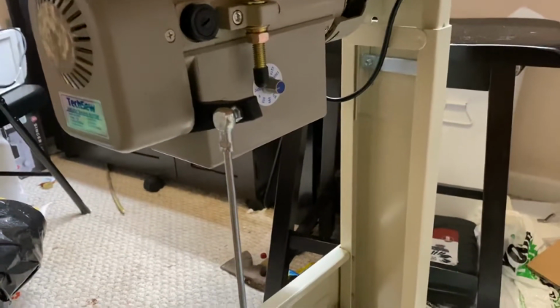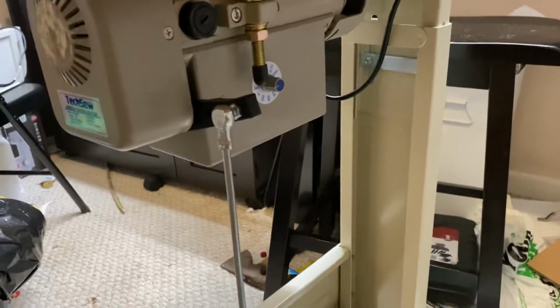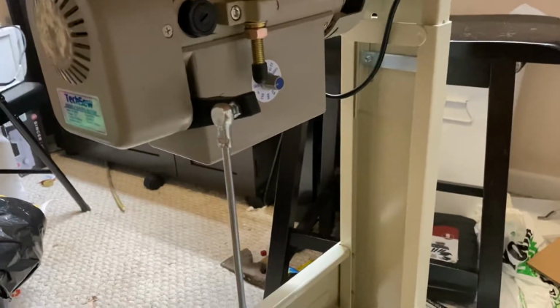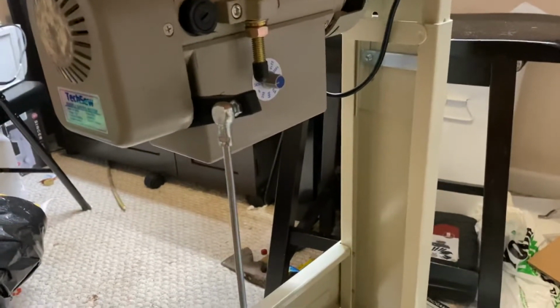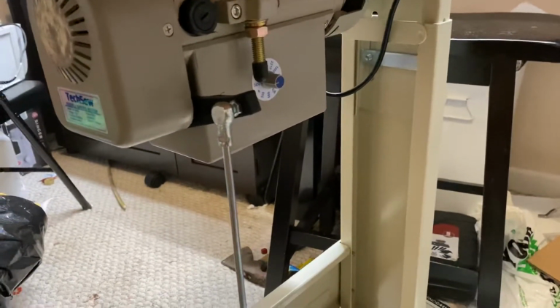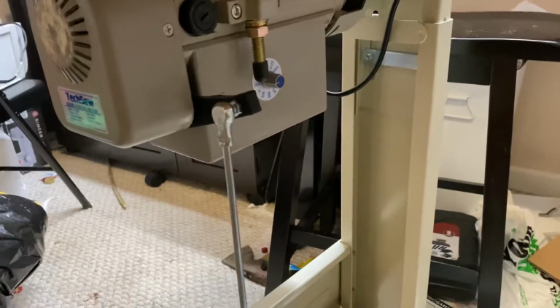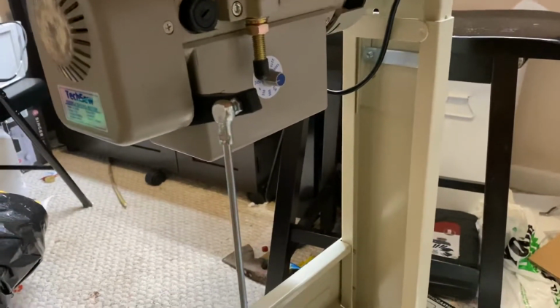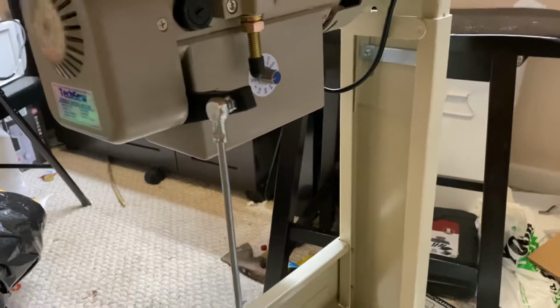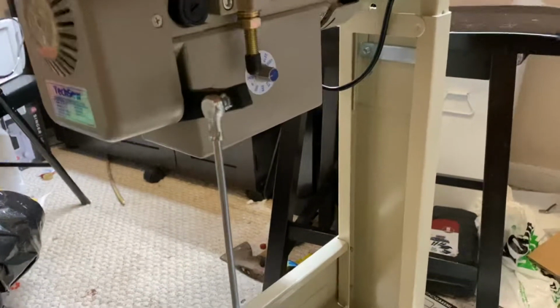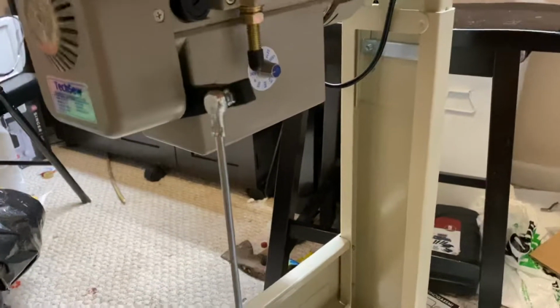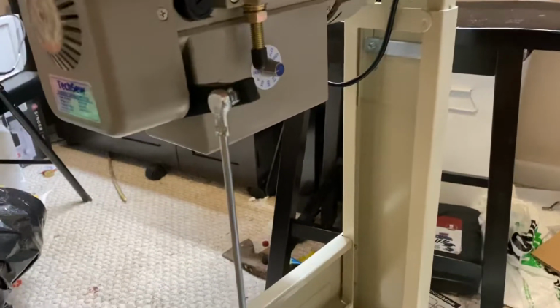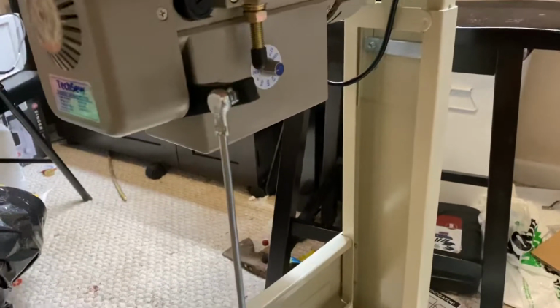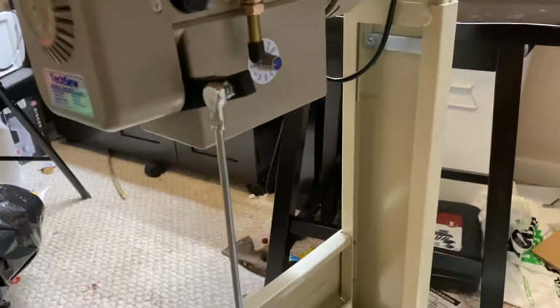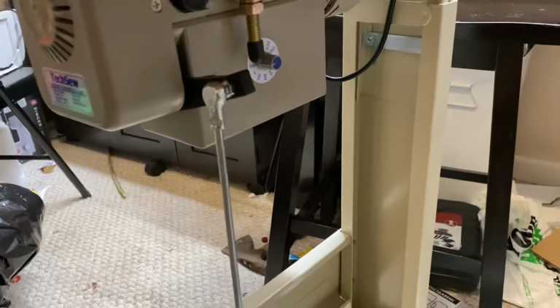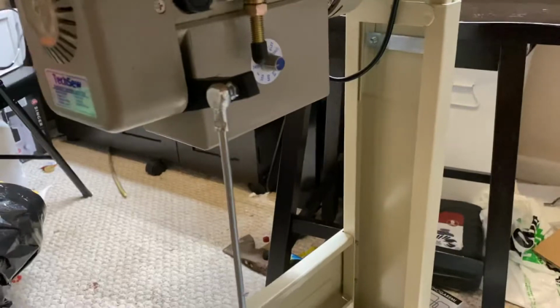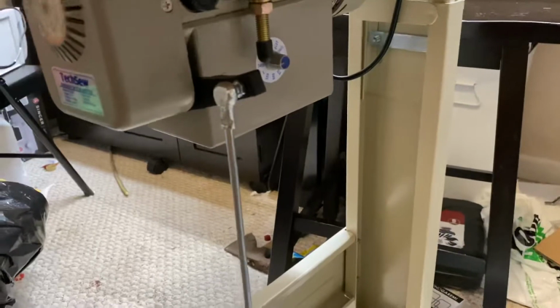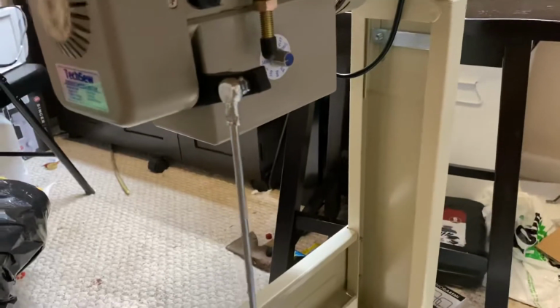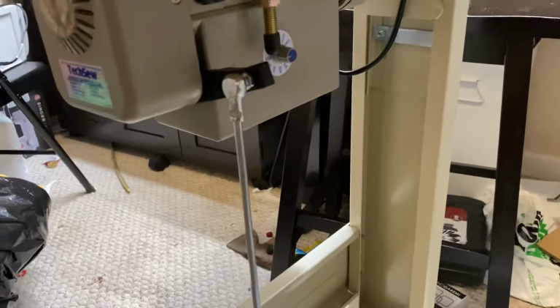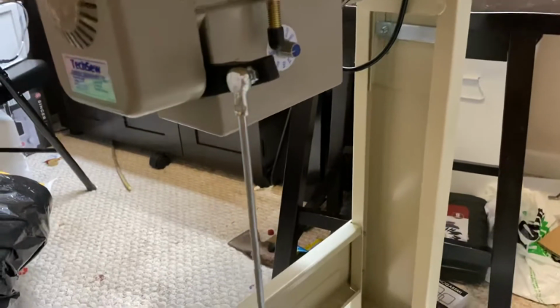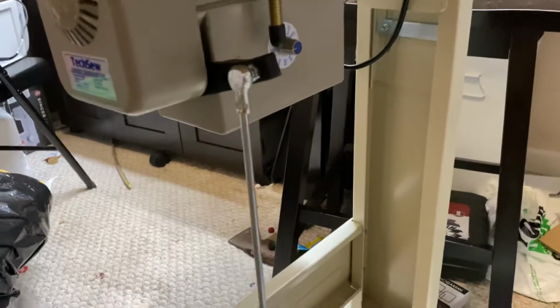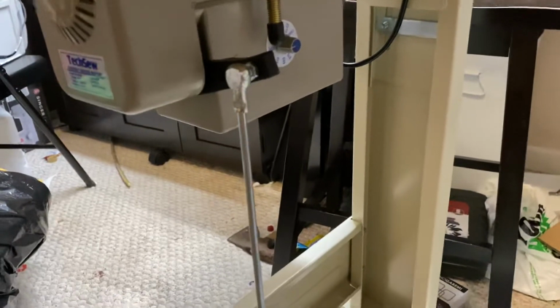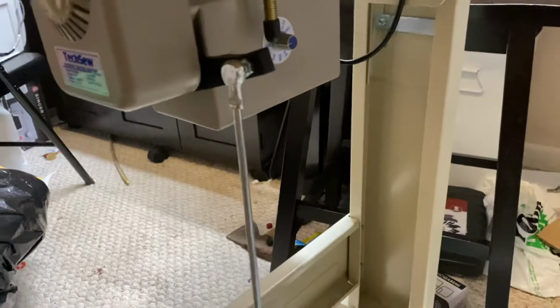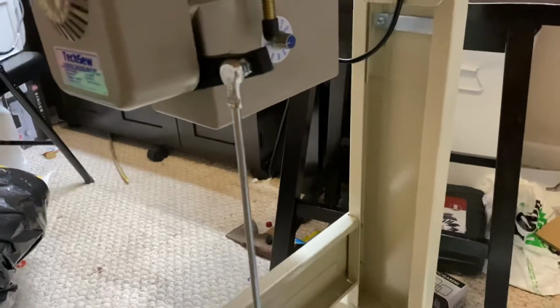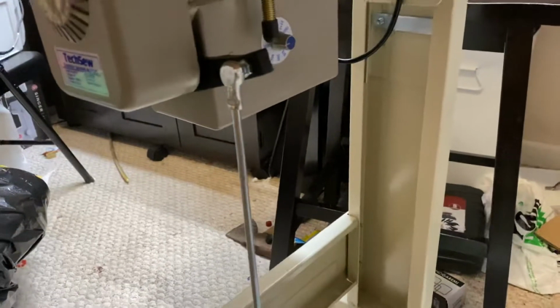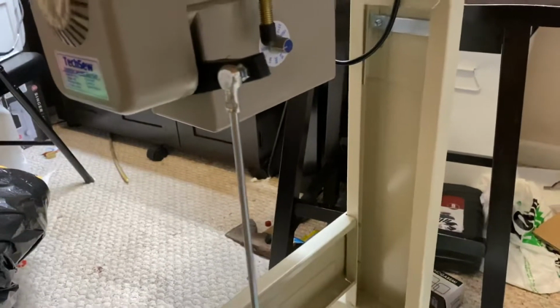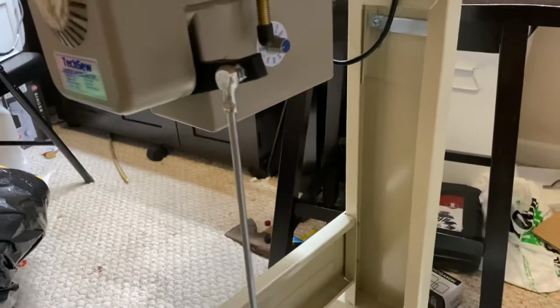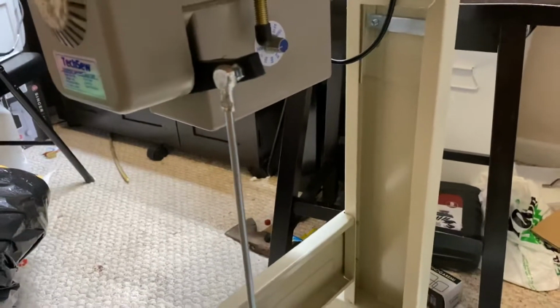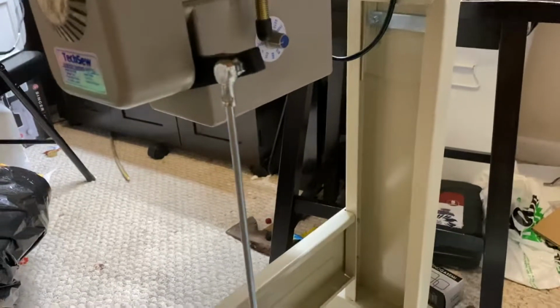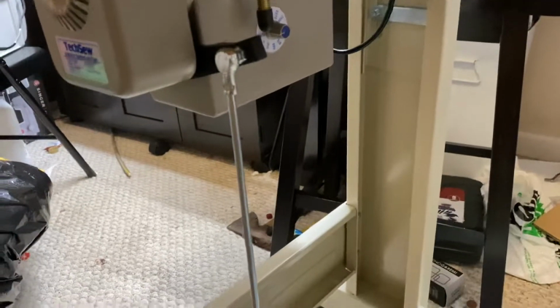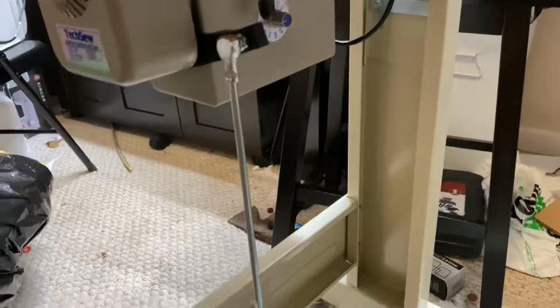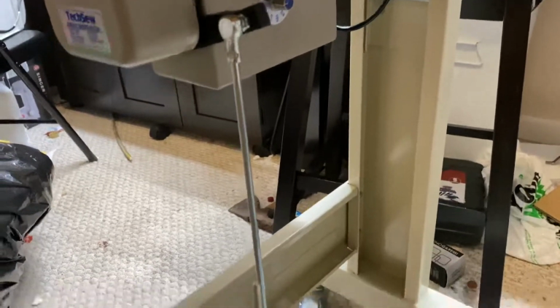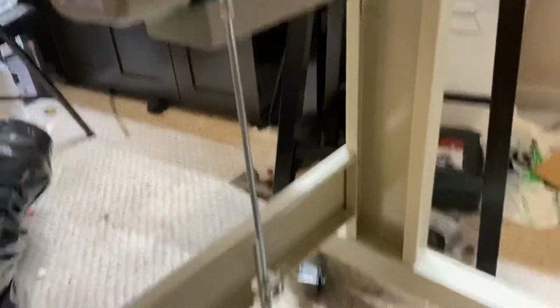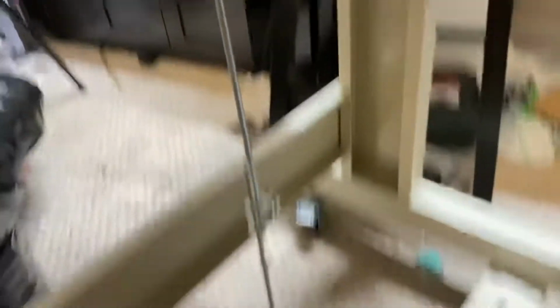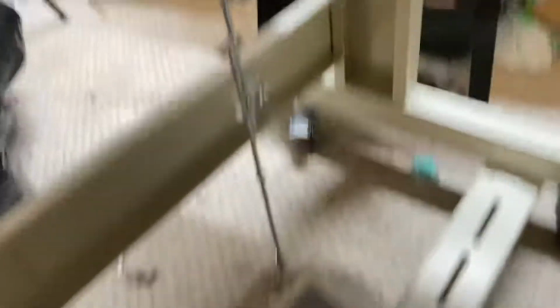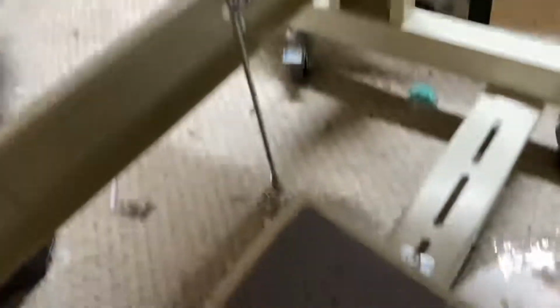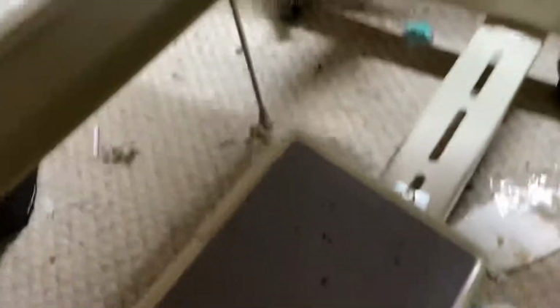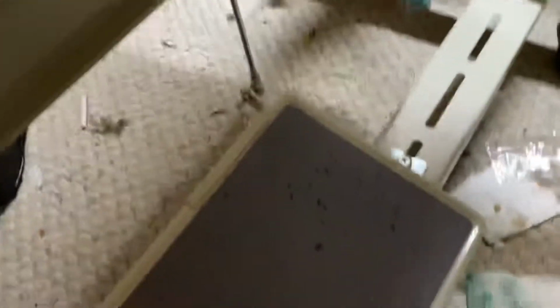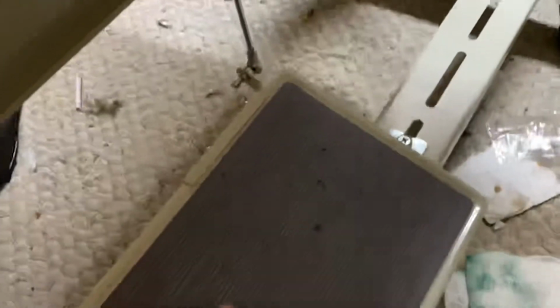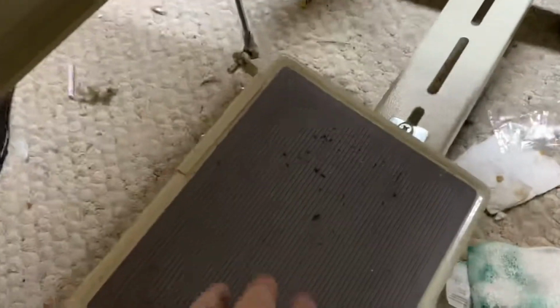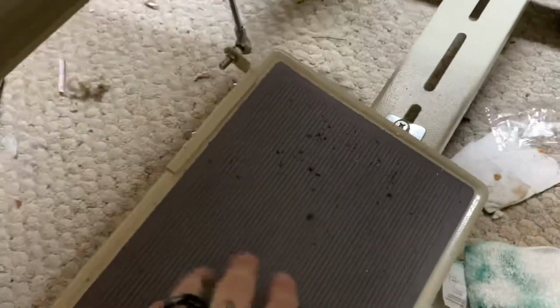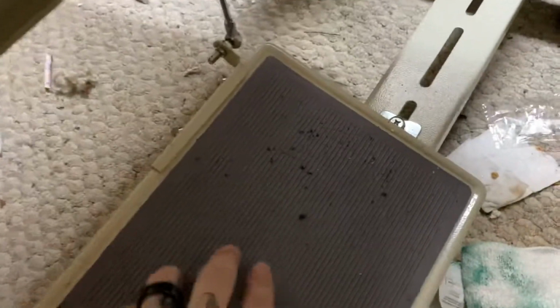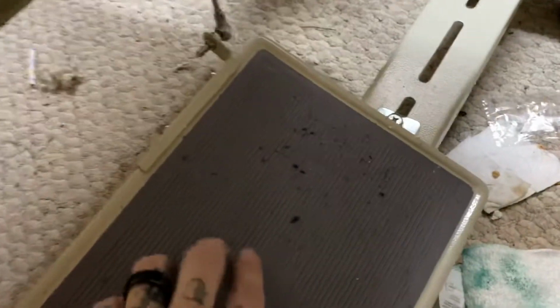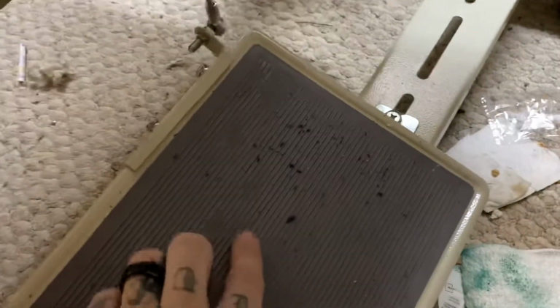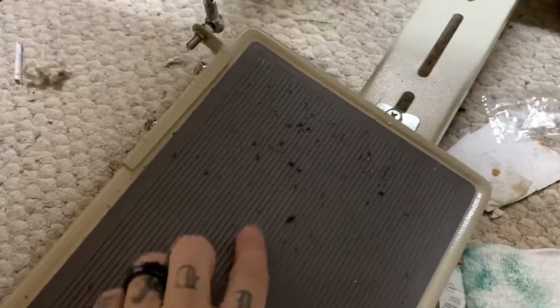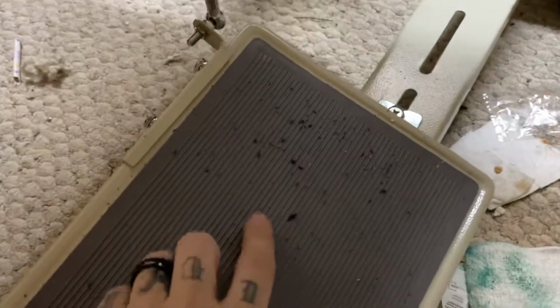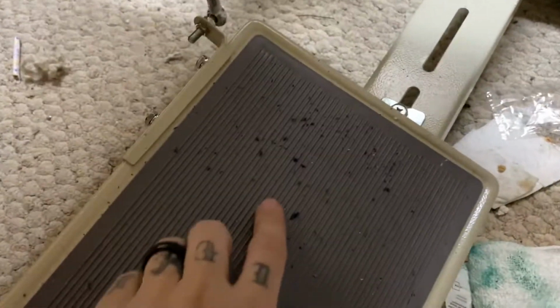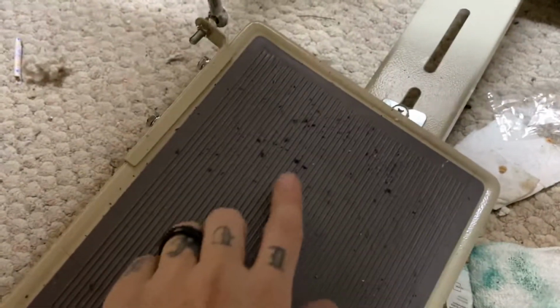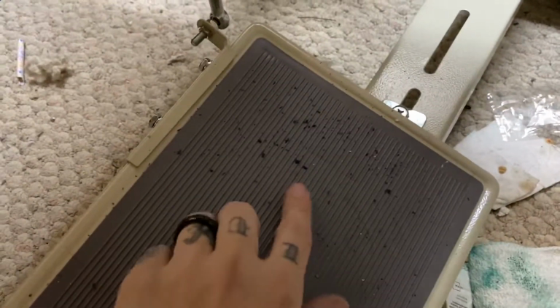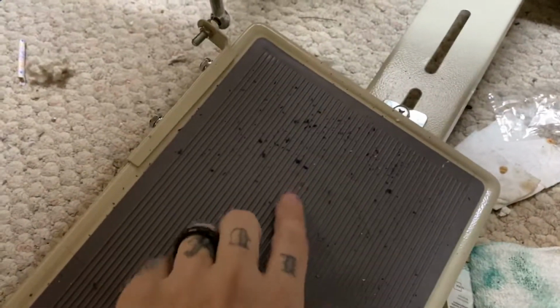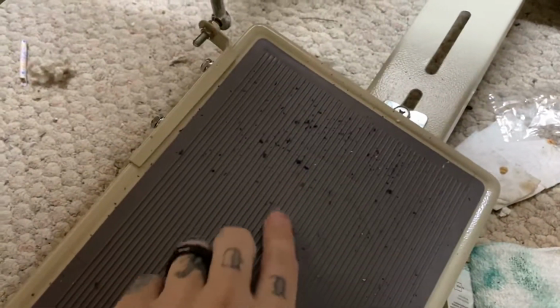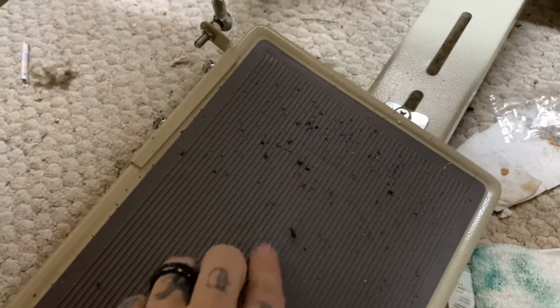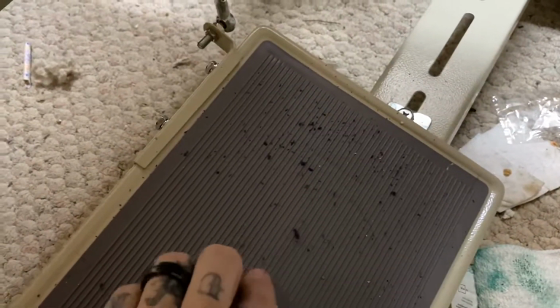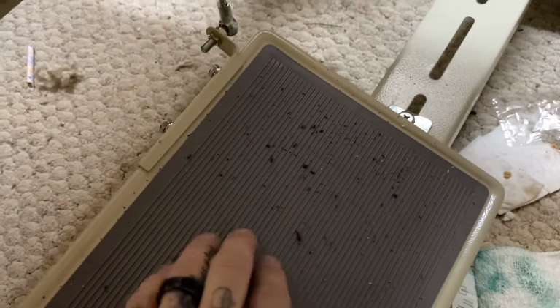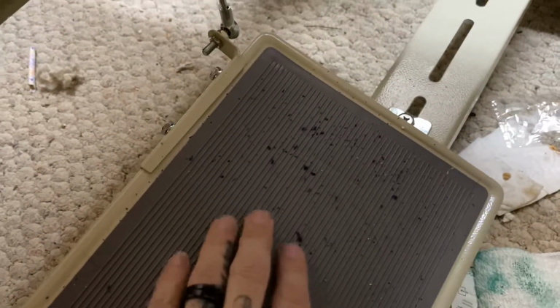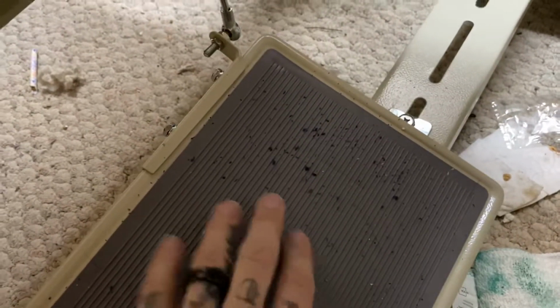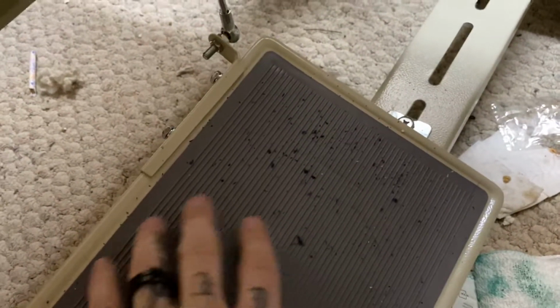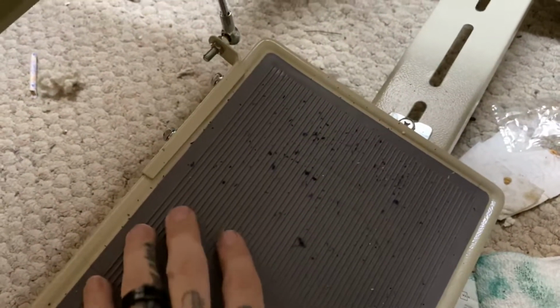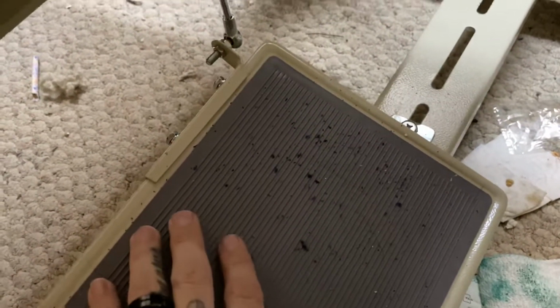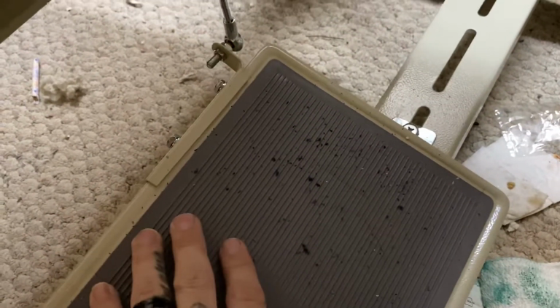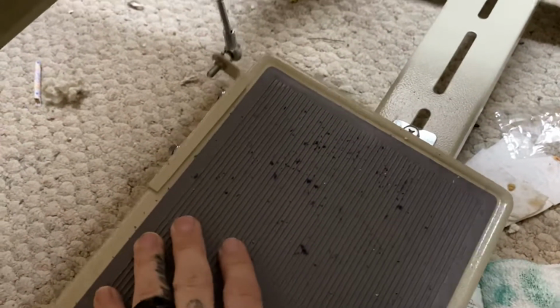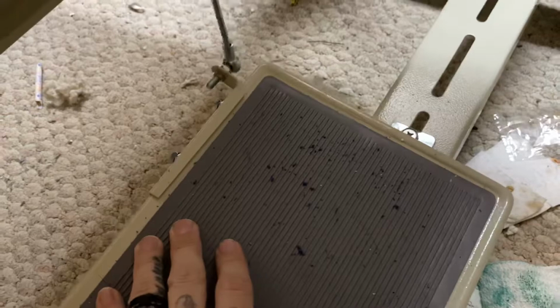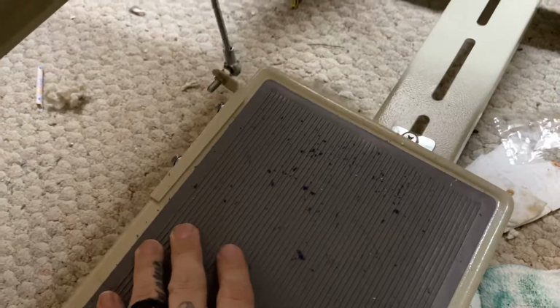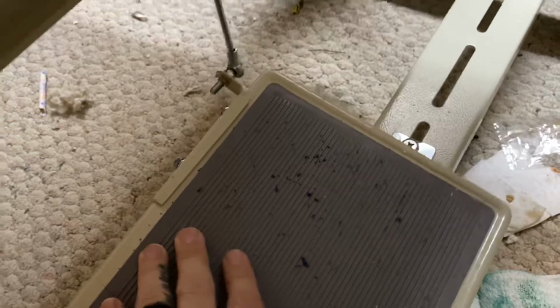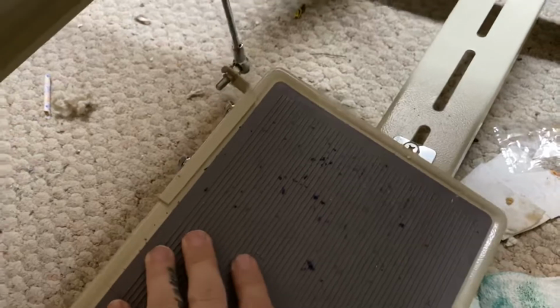Excuse the mess in here — it's been crazy and I'm just trying to get everything organized. But you can see I was working on blue leather earlier just to test it out.